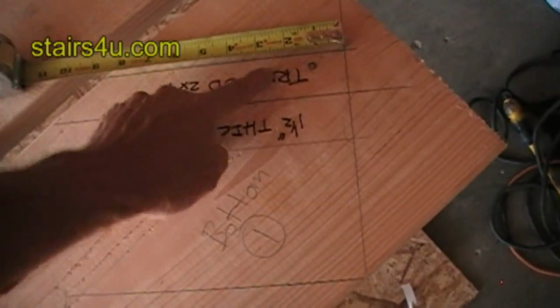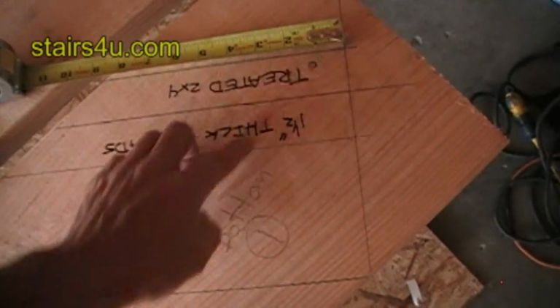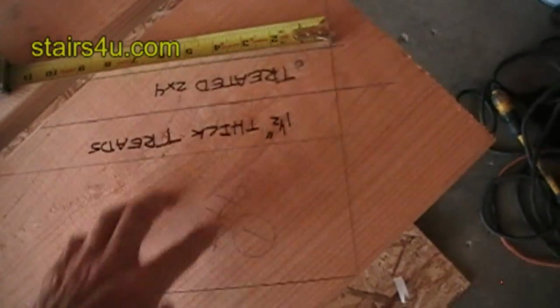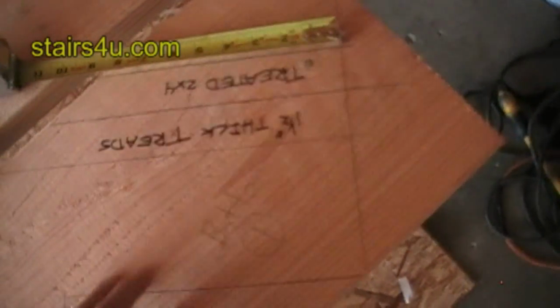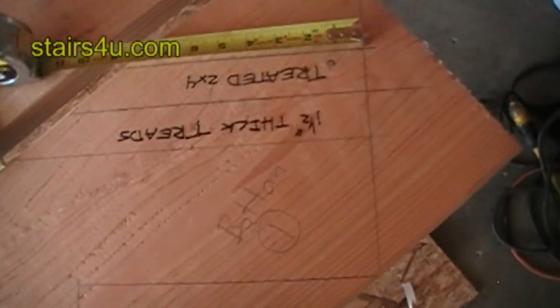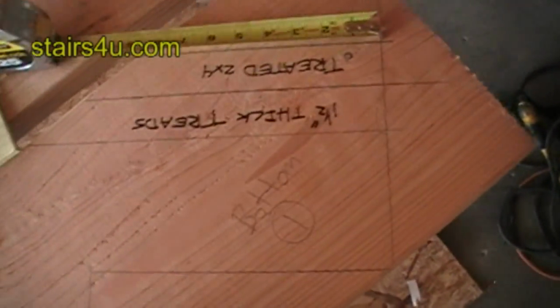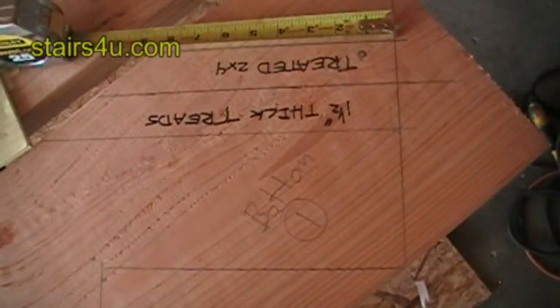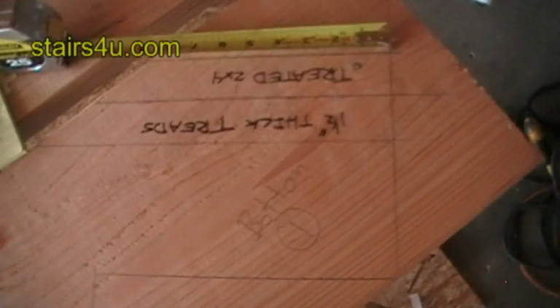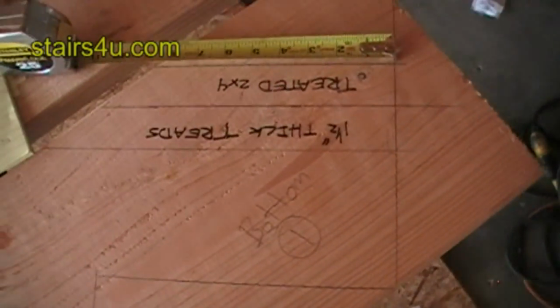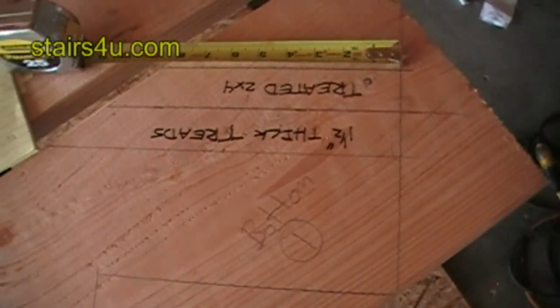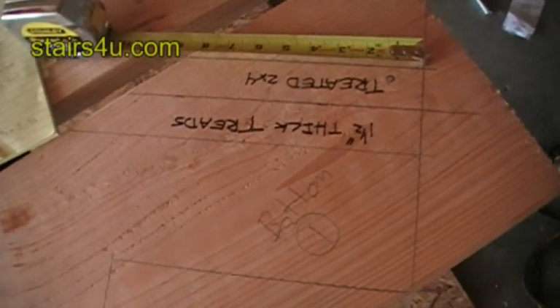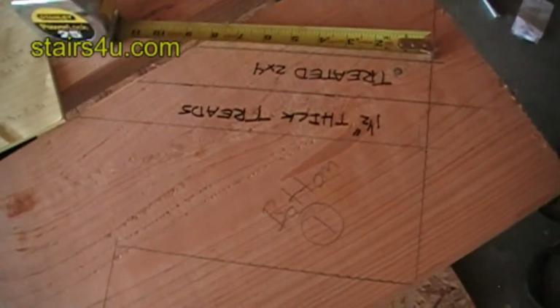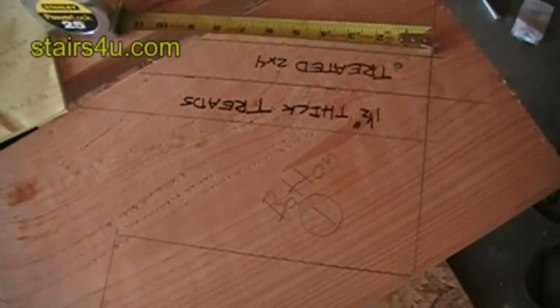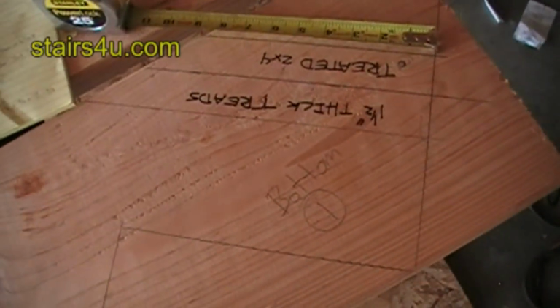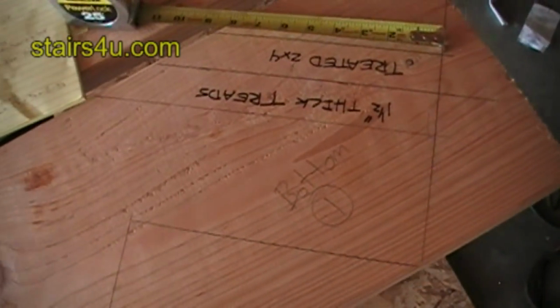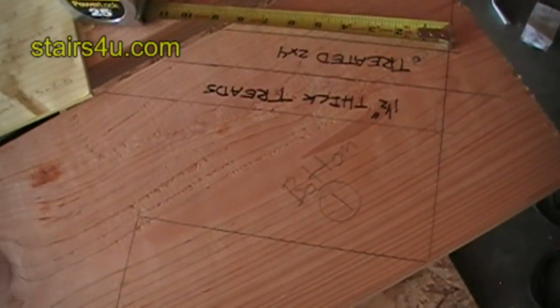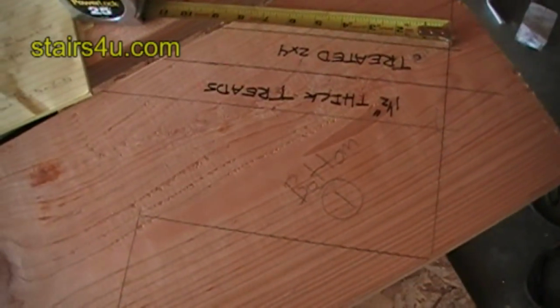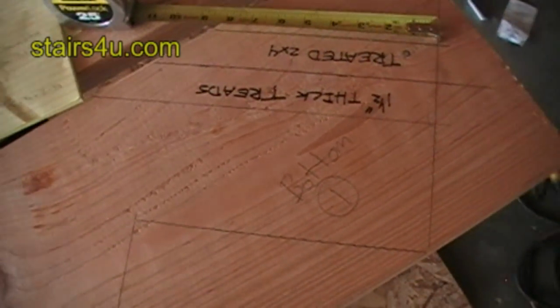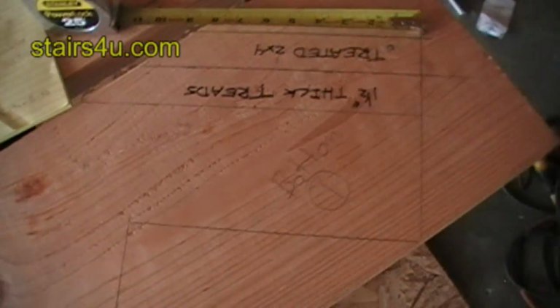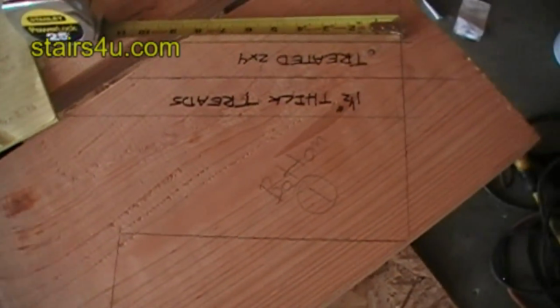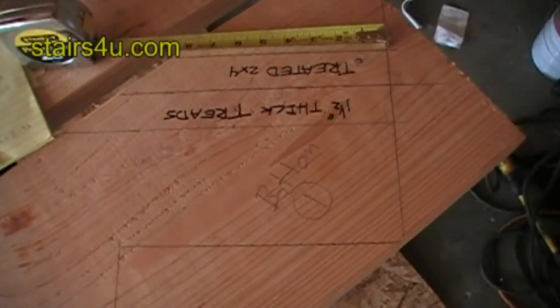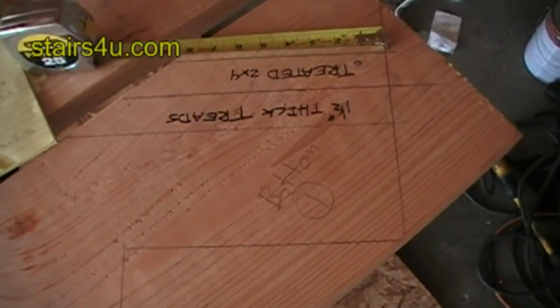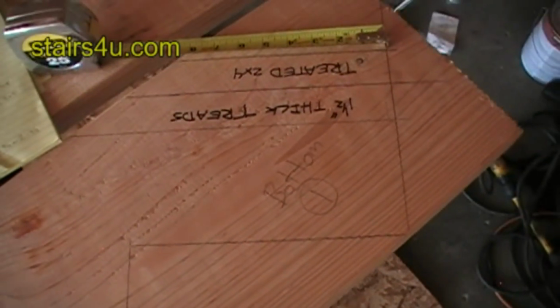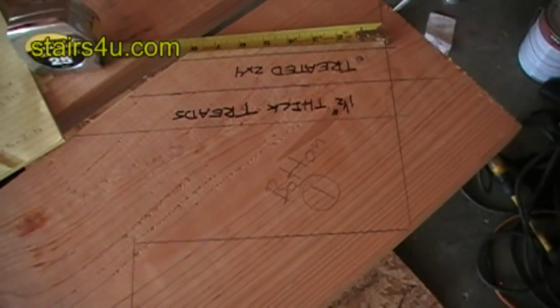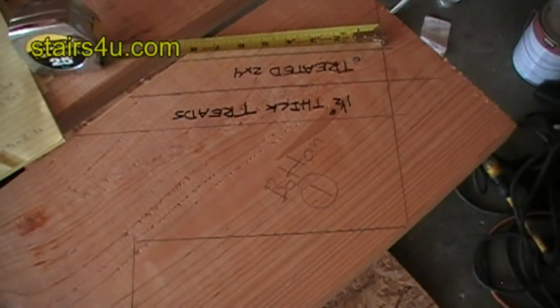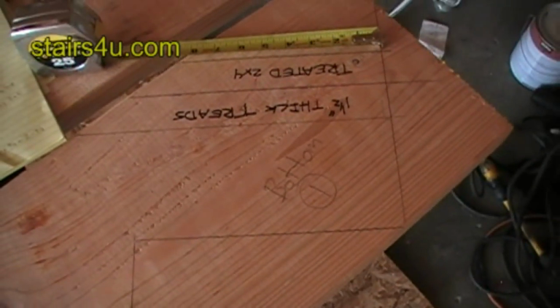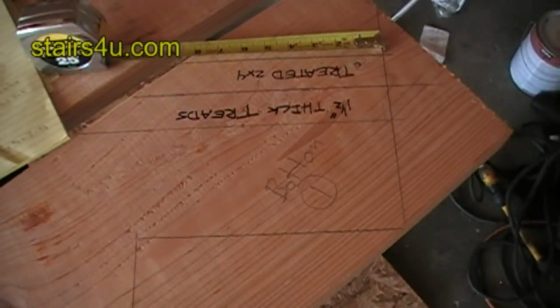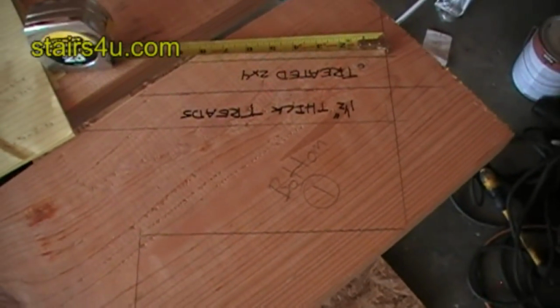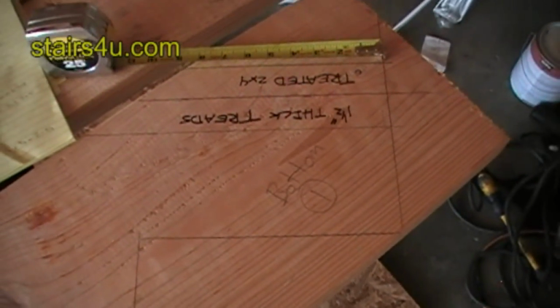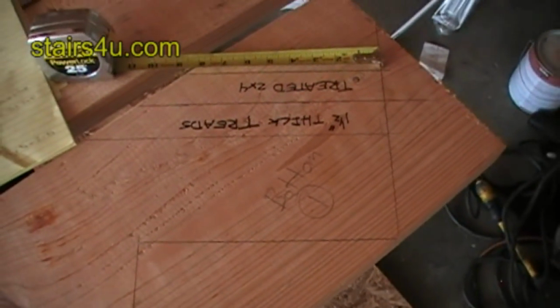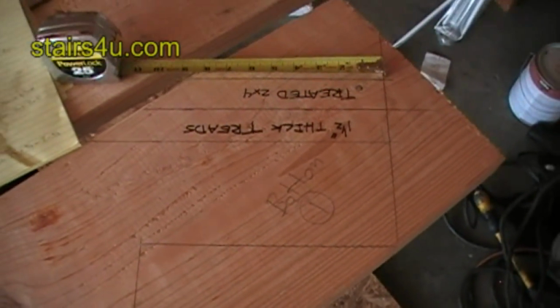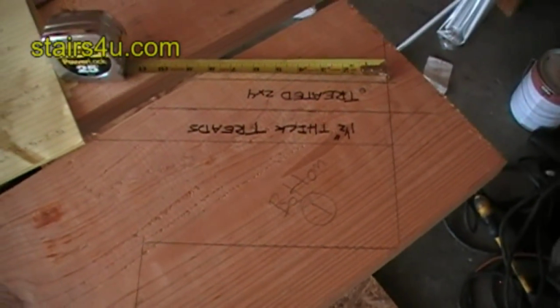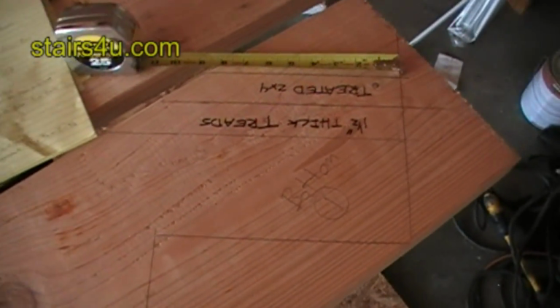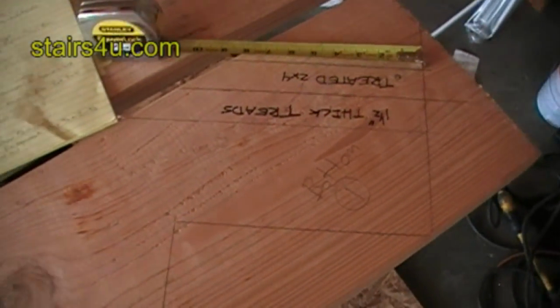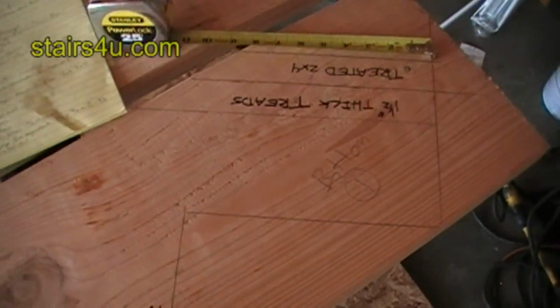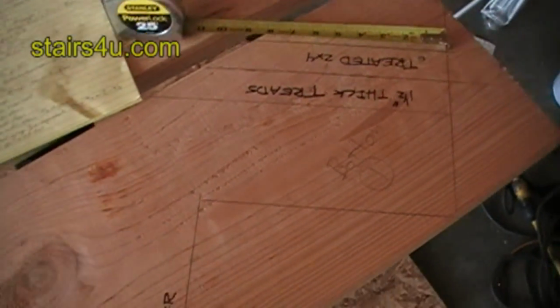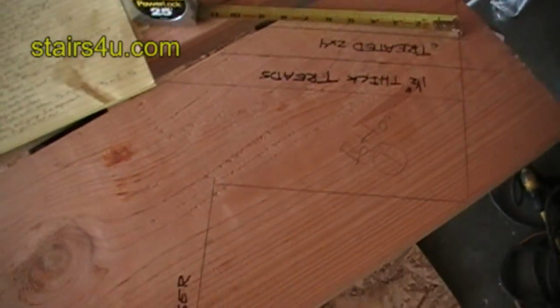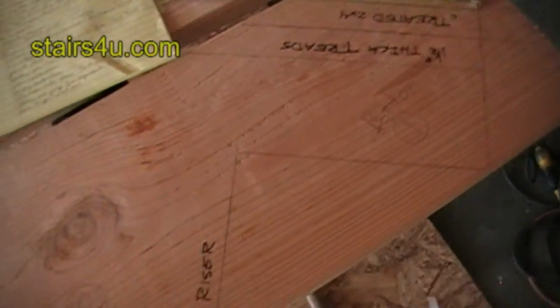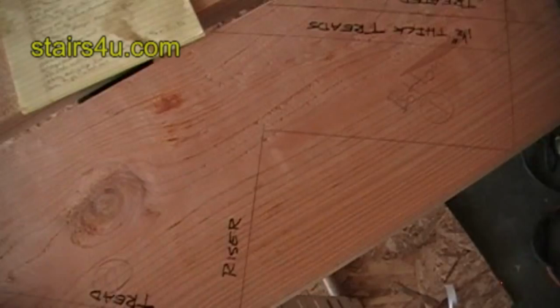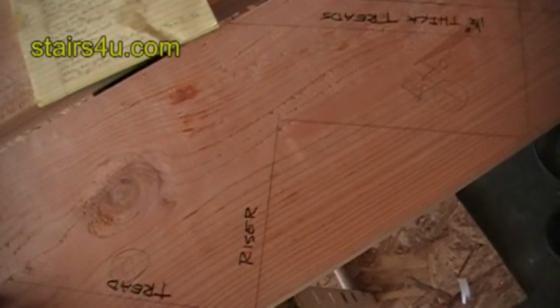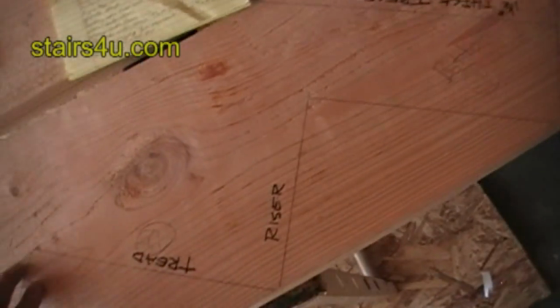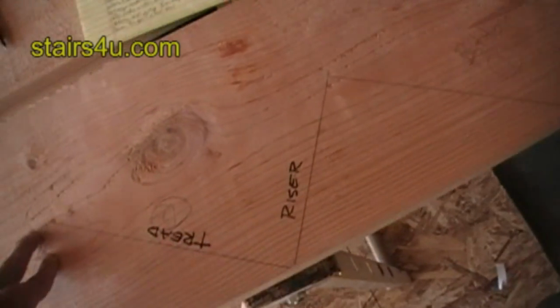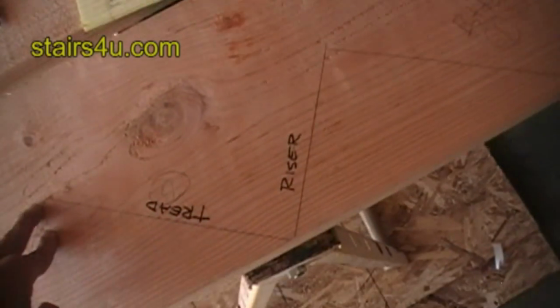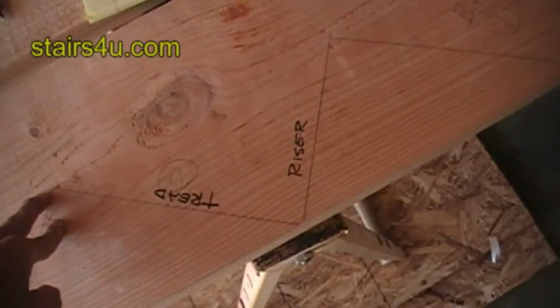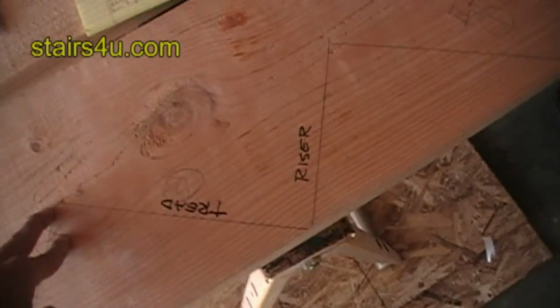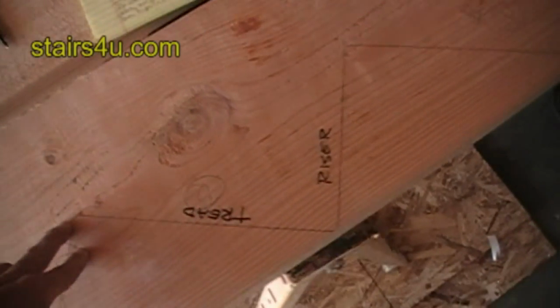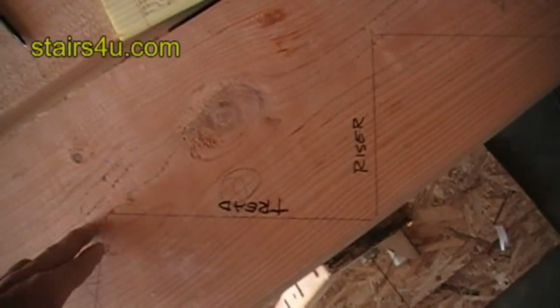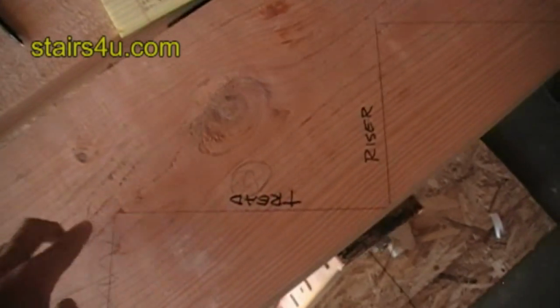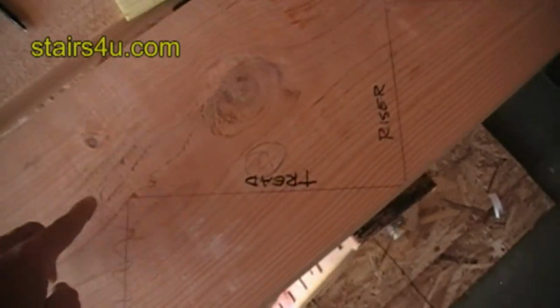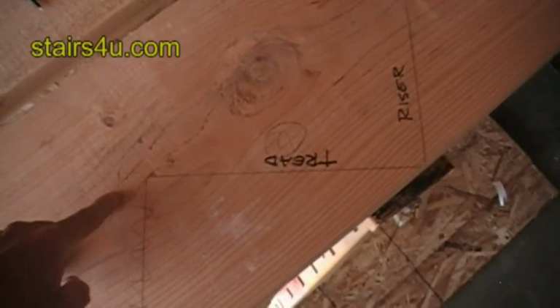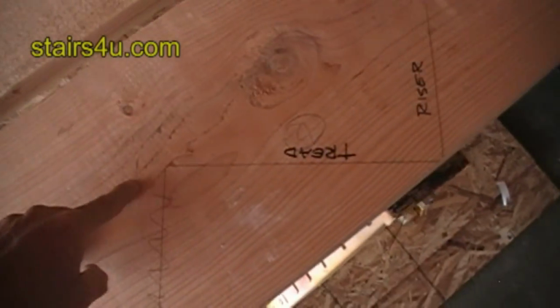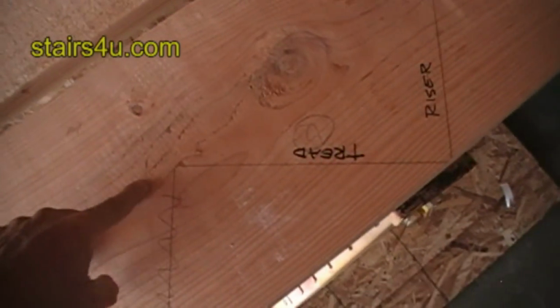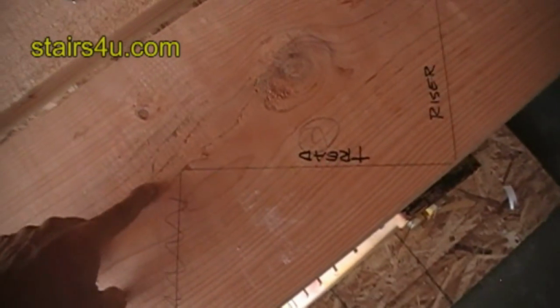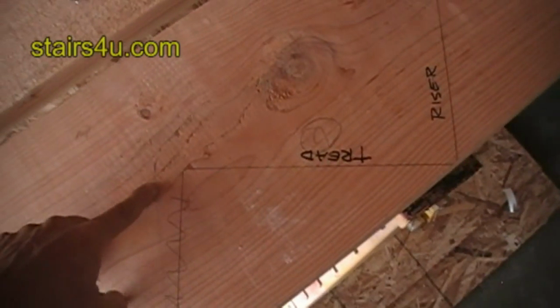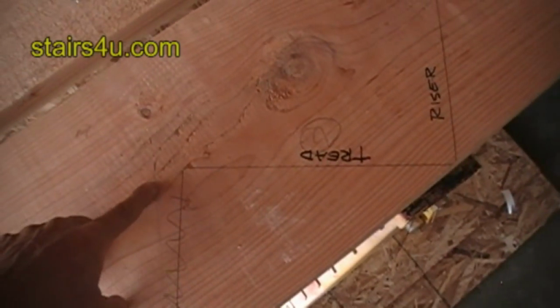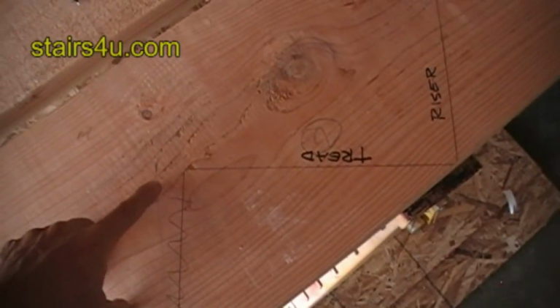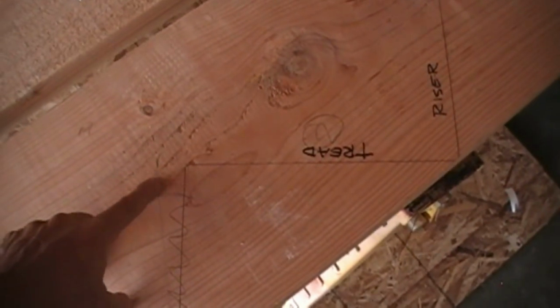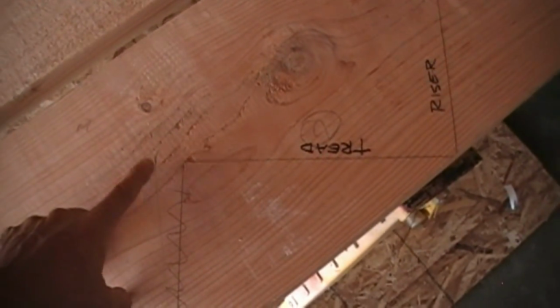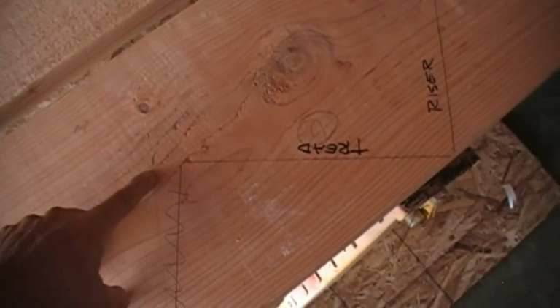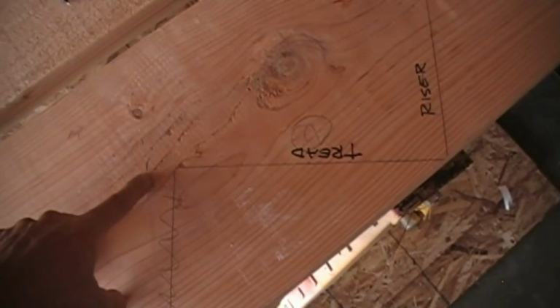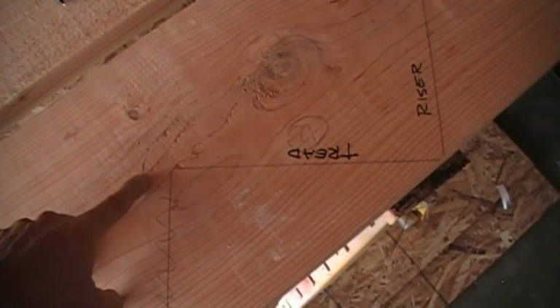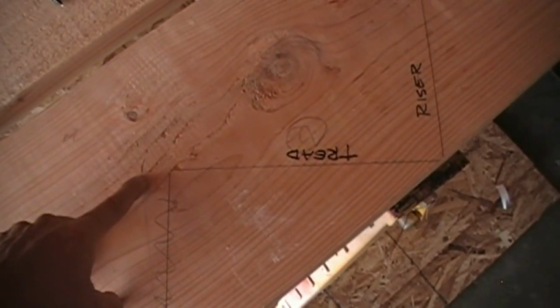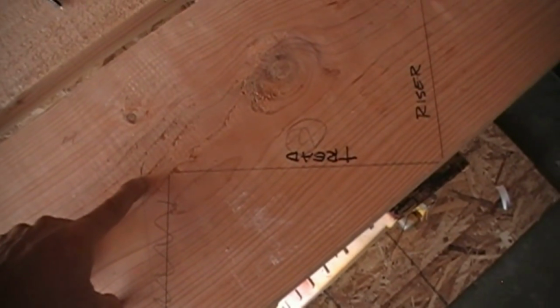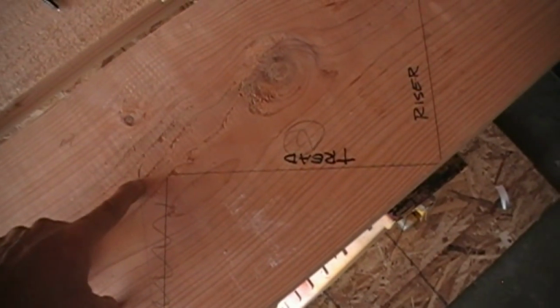So that covers your one-inch cut back instead of an overhang for your tread.